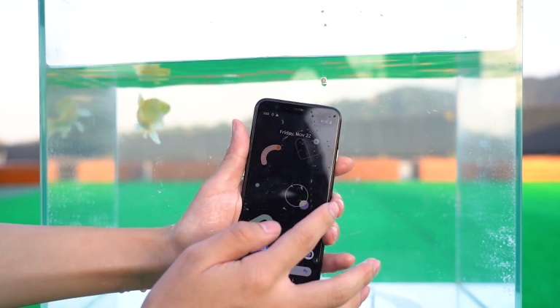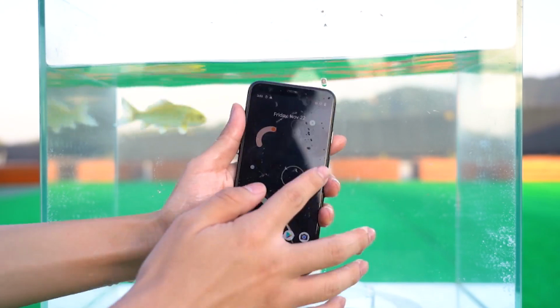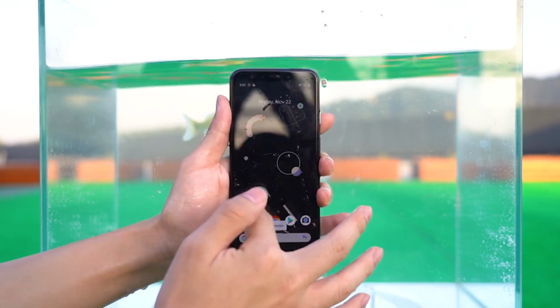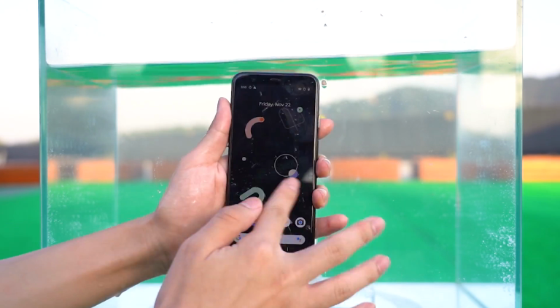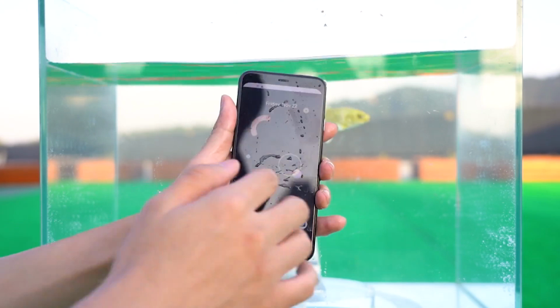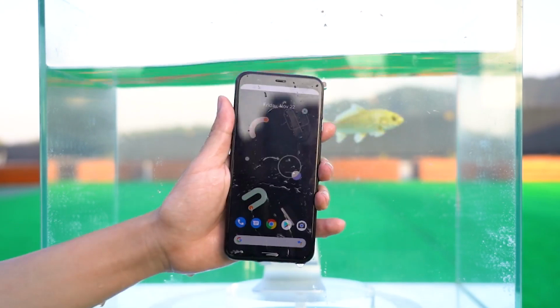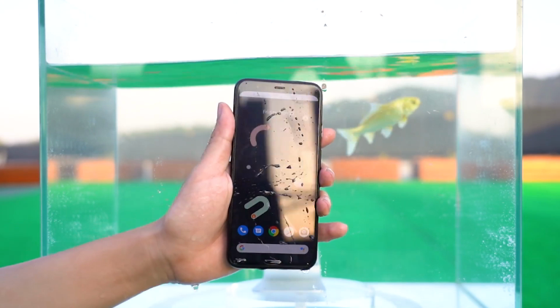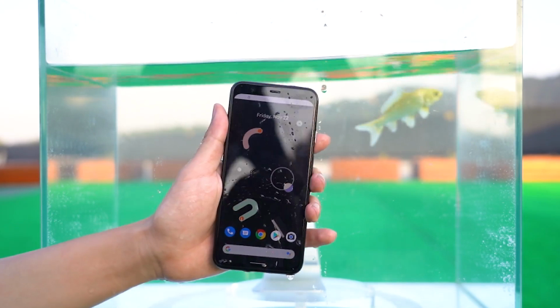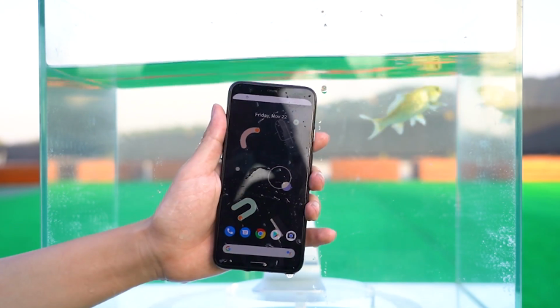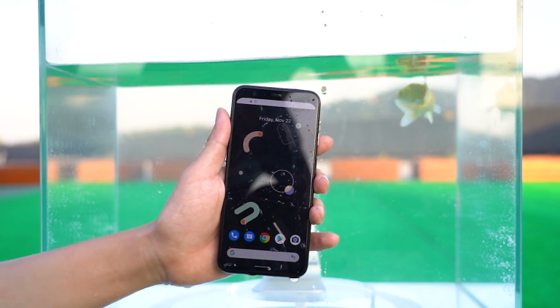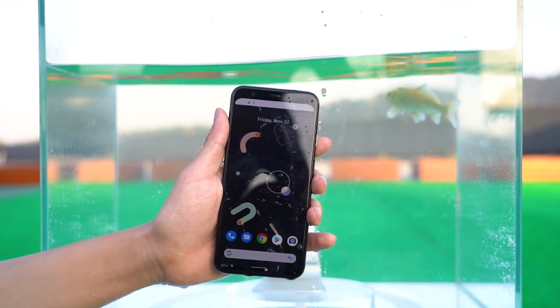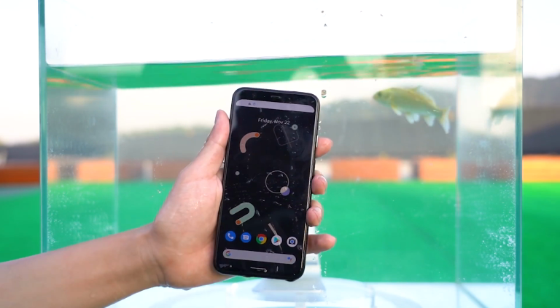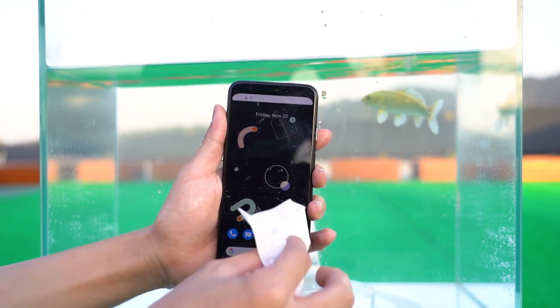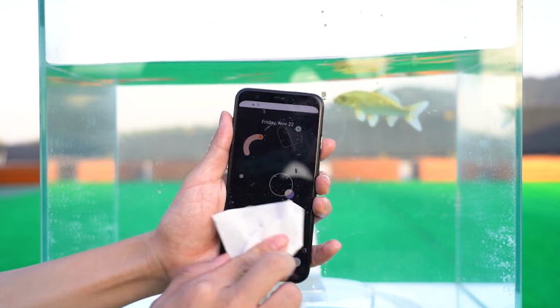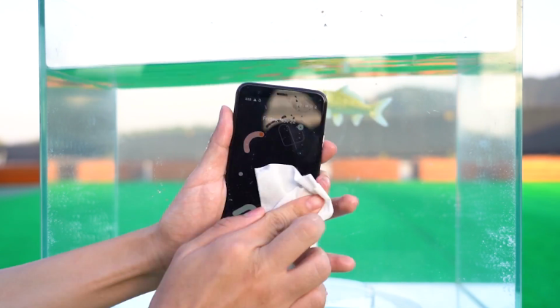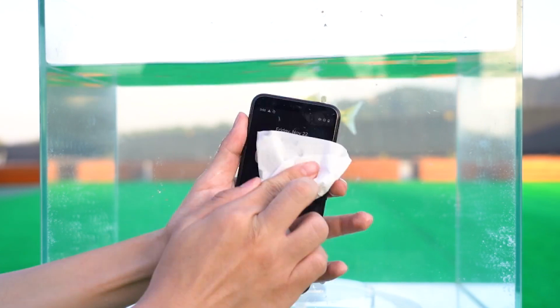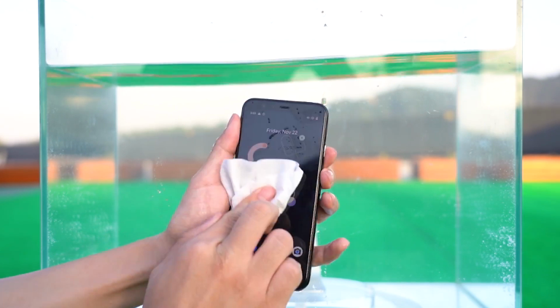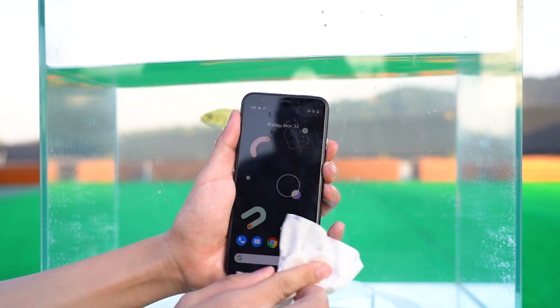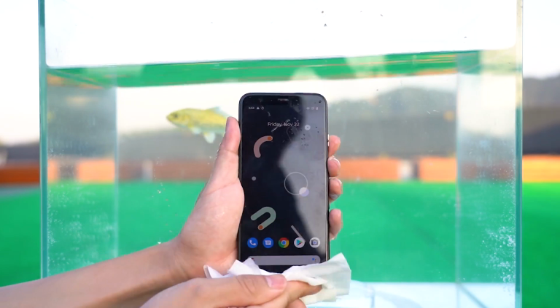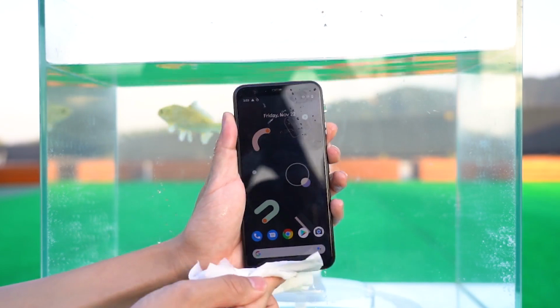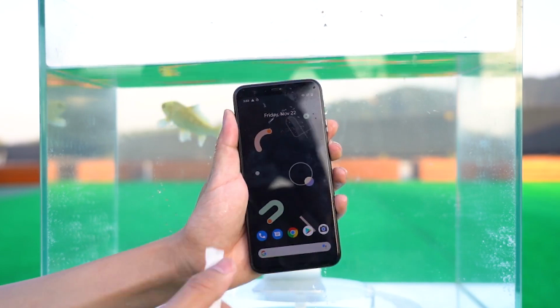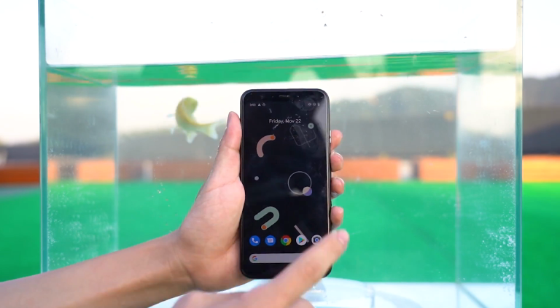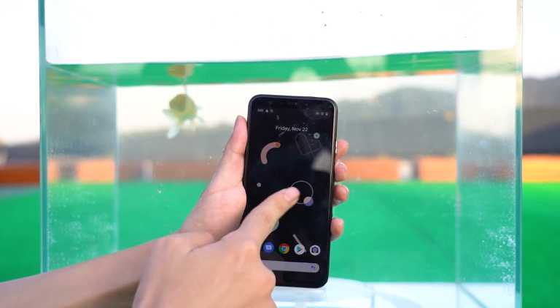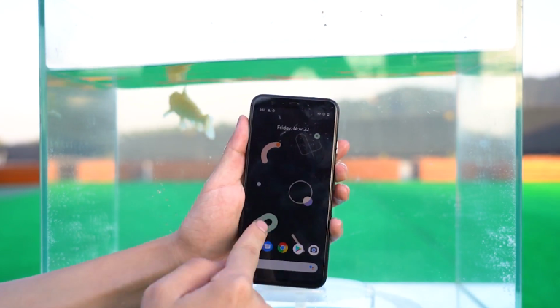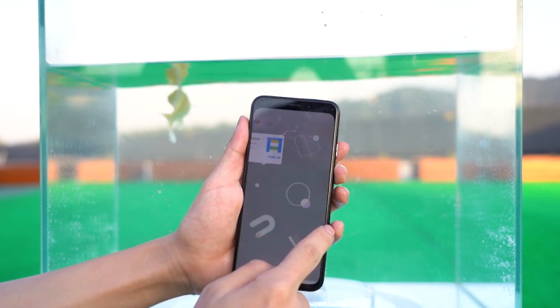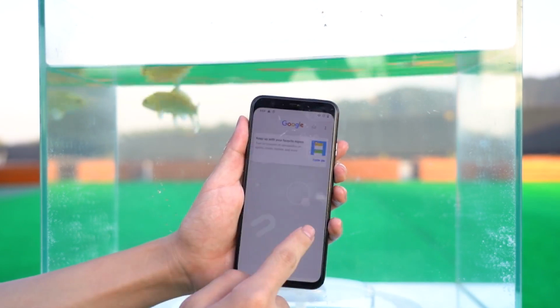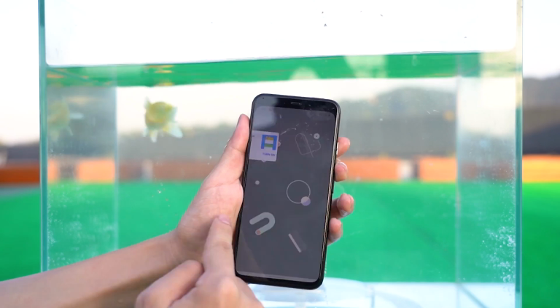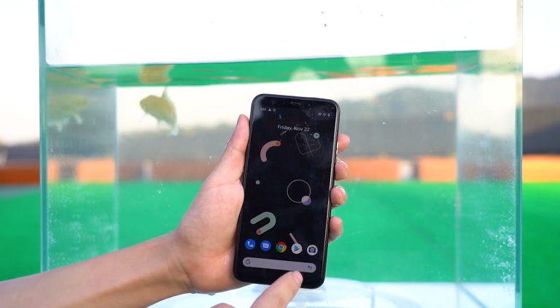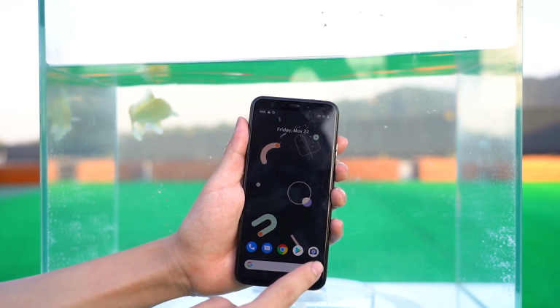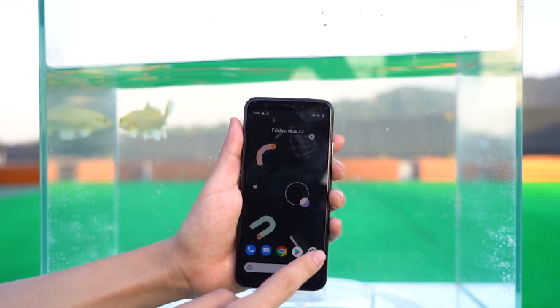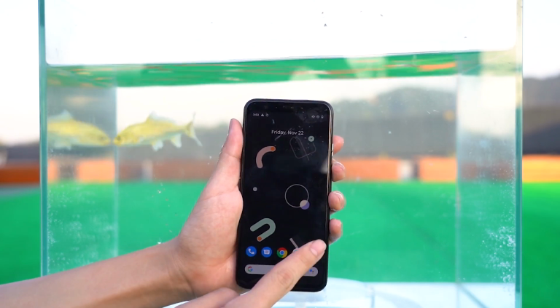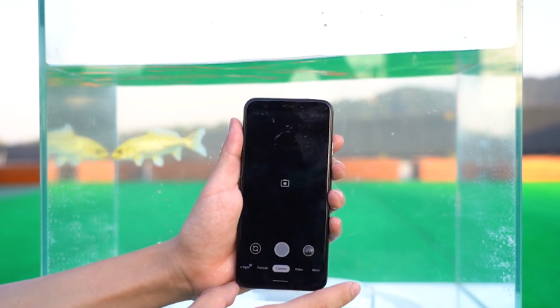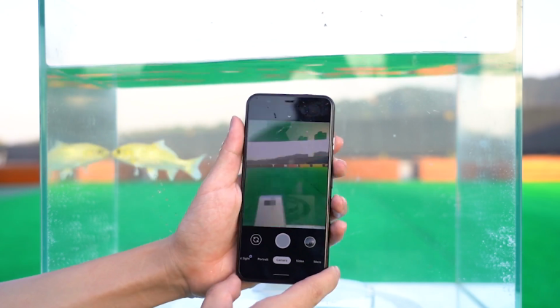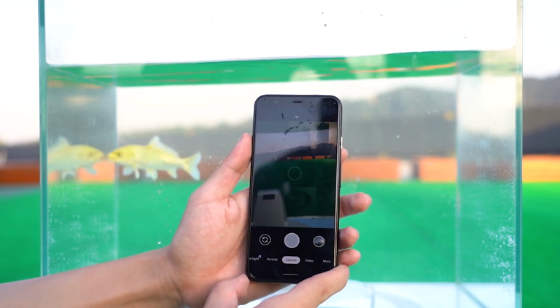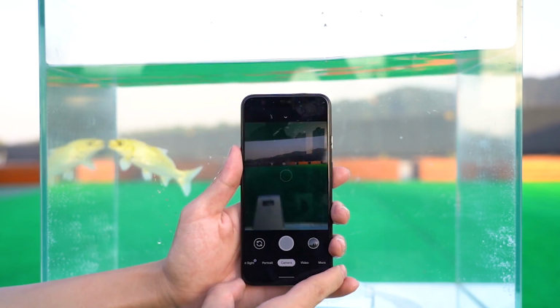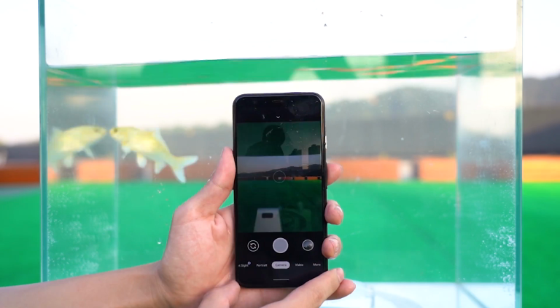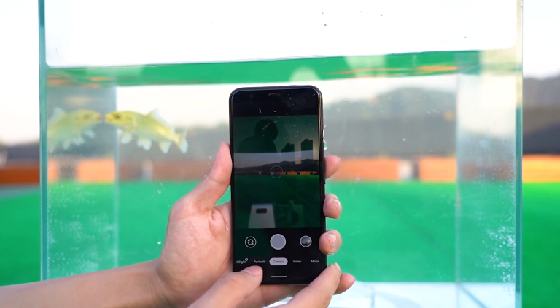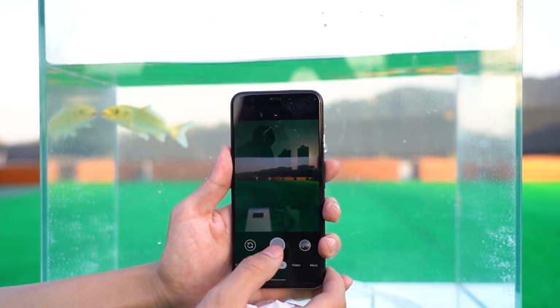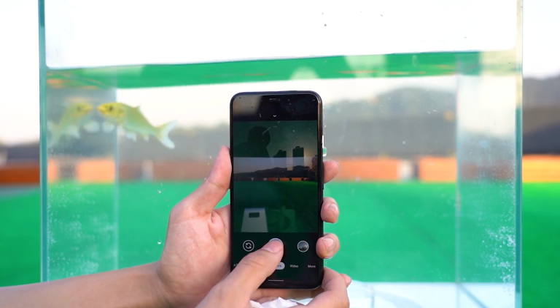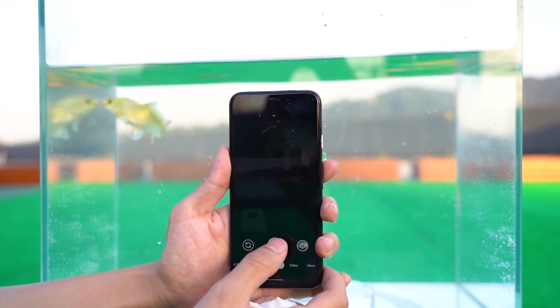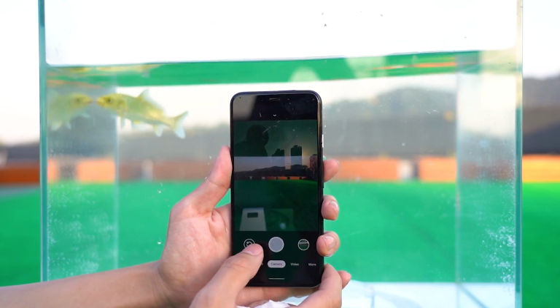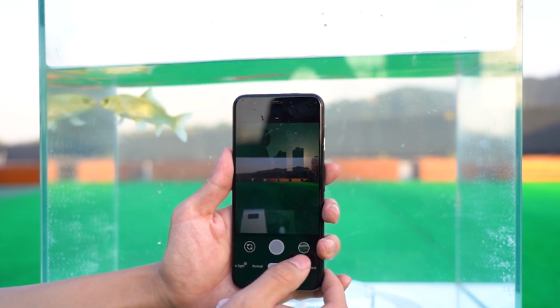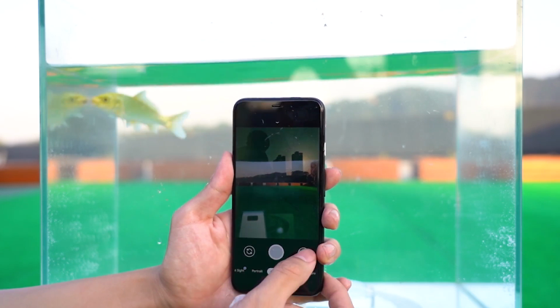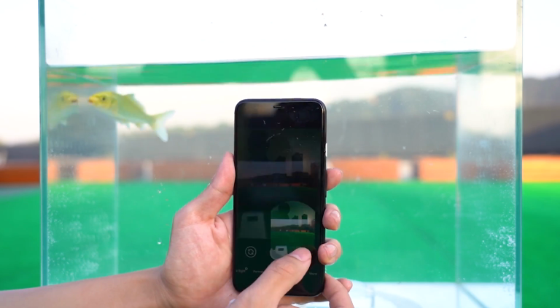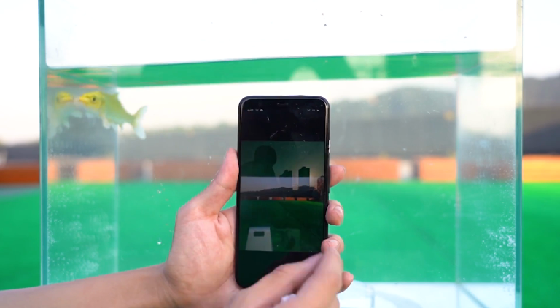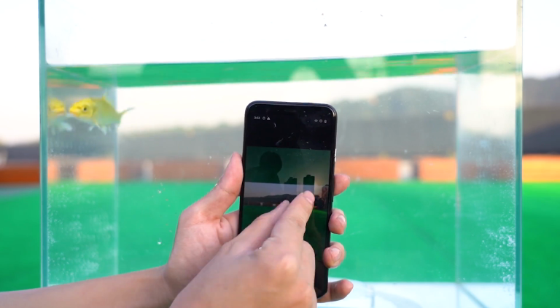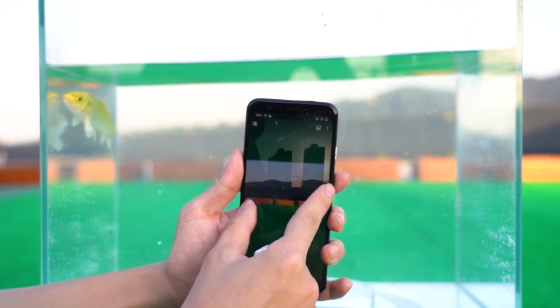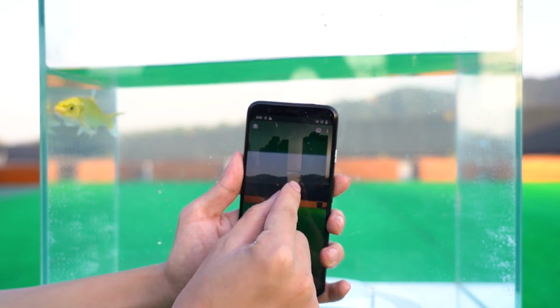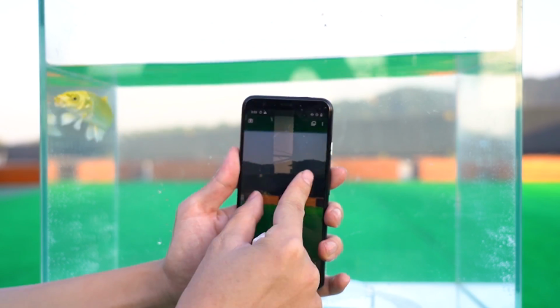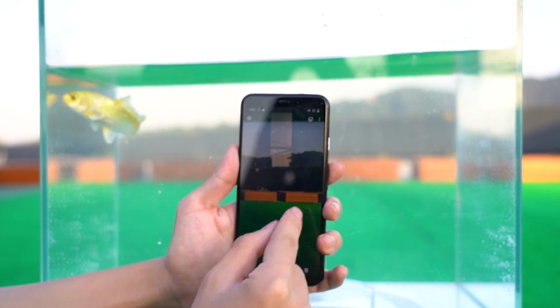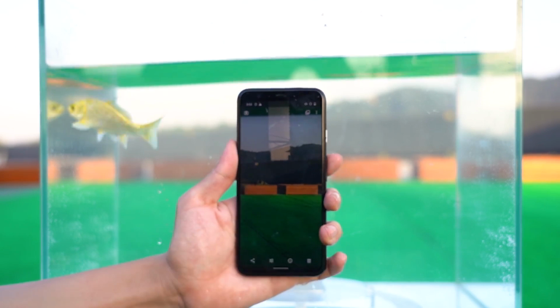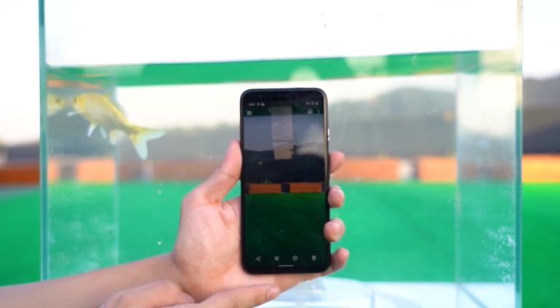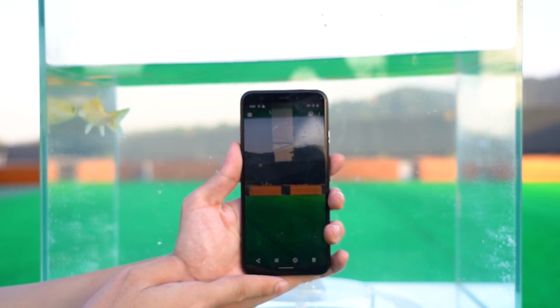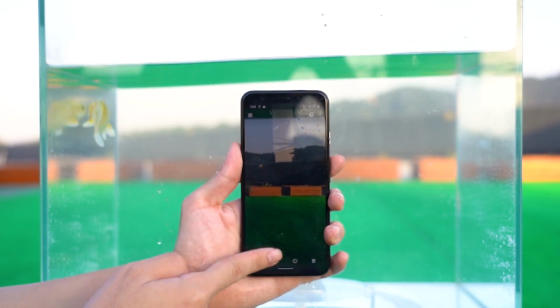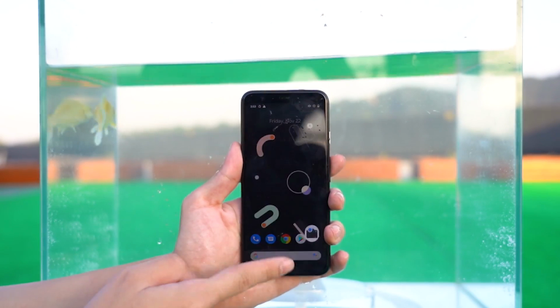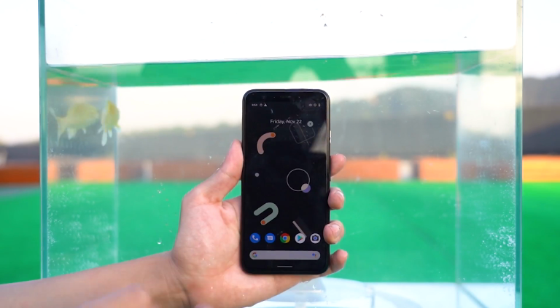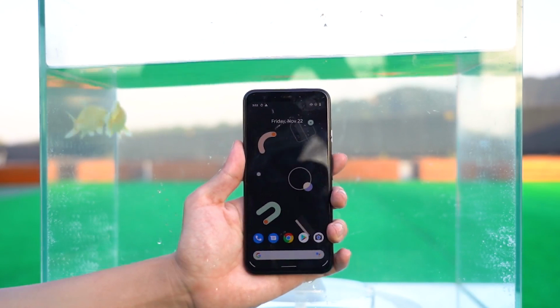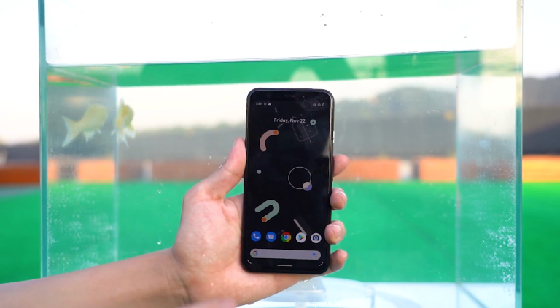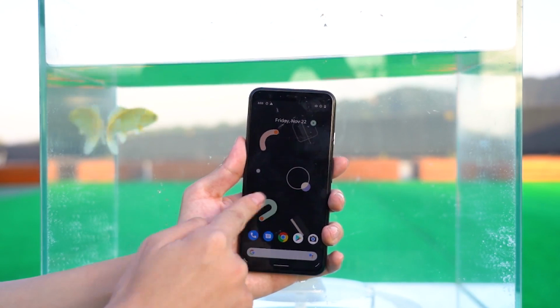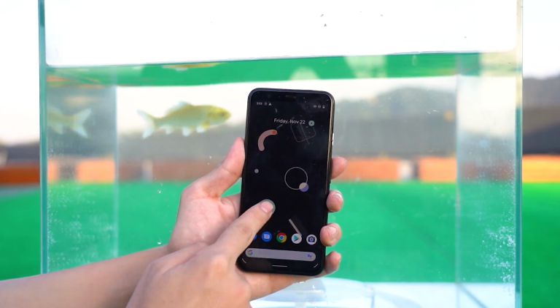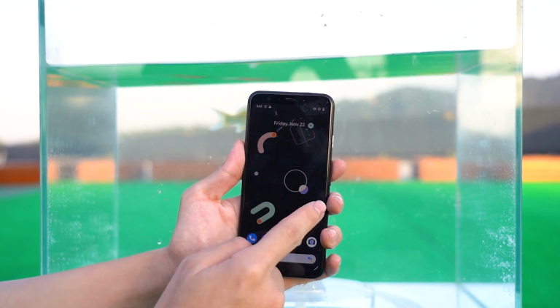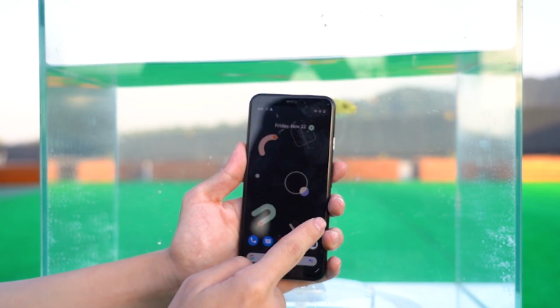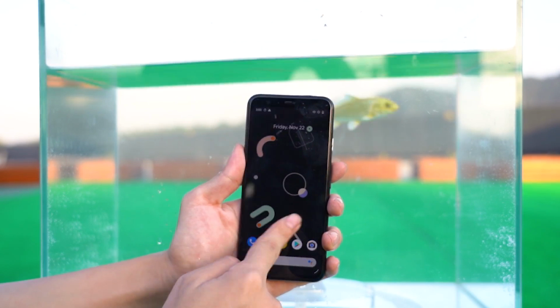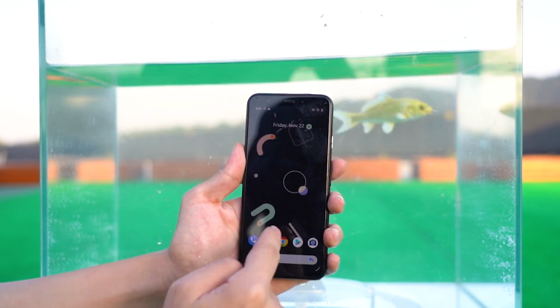It can be clearly seen that the screen covered with water is basically inoperable. However, except for the screen, all other operations are still normal.